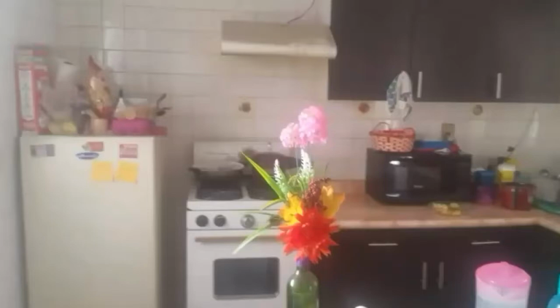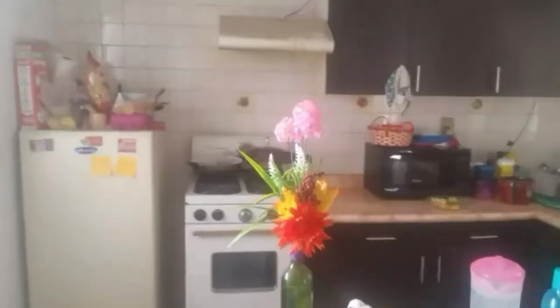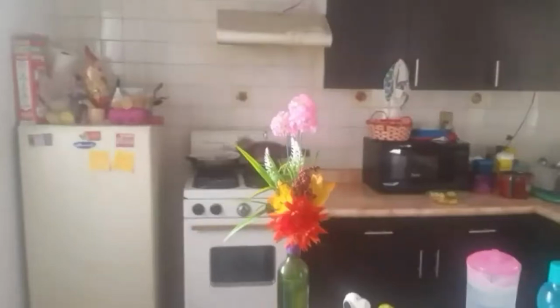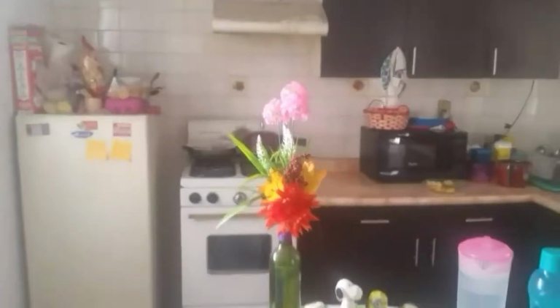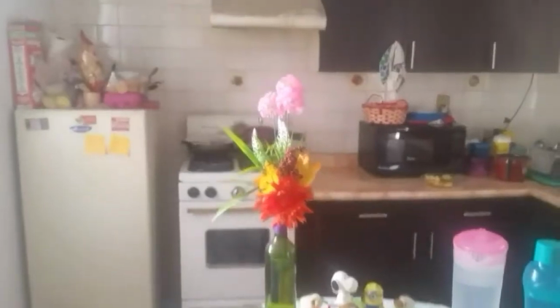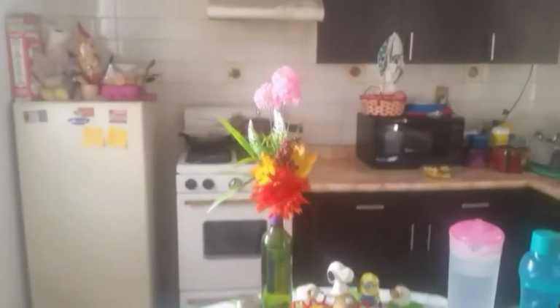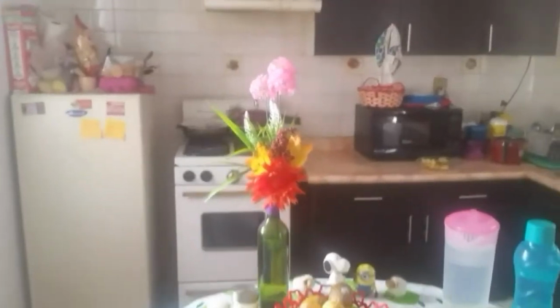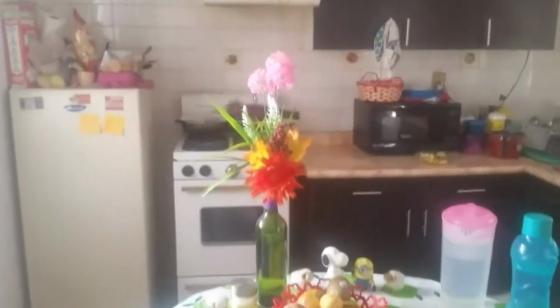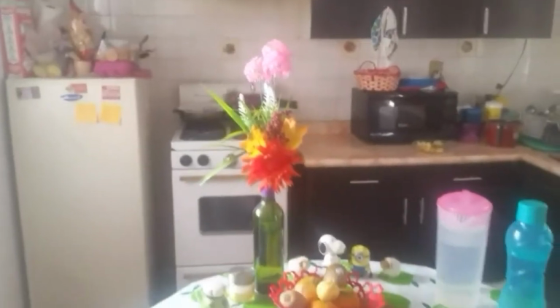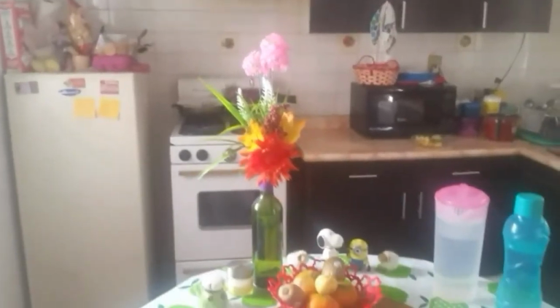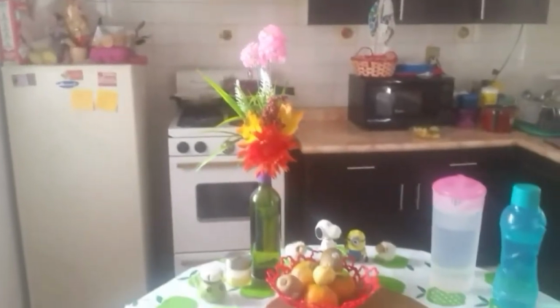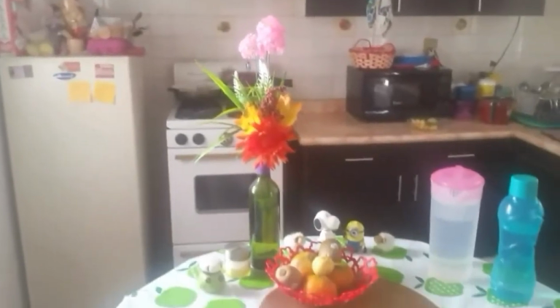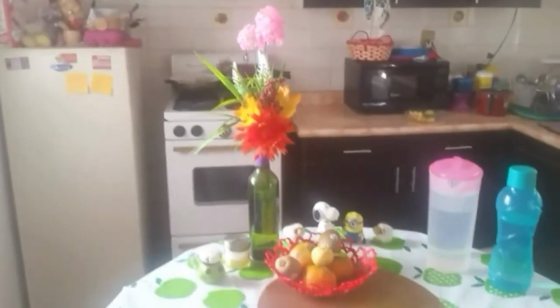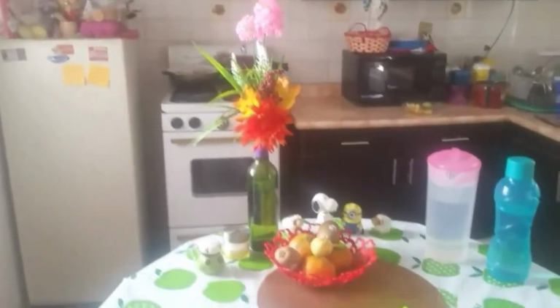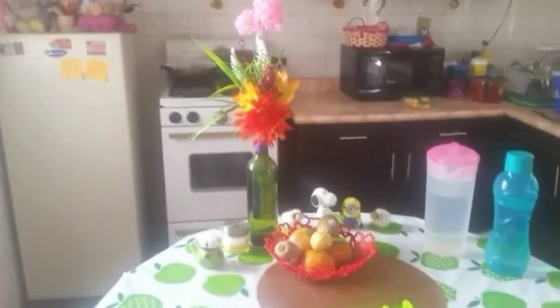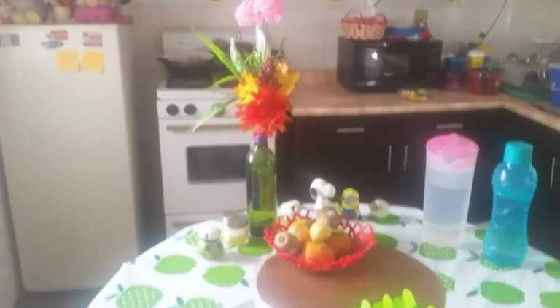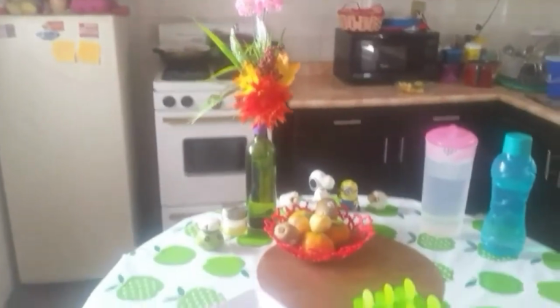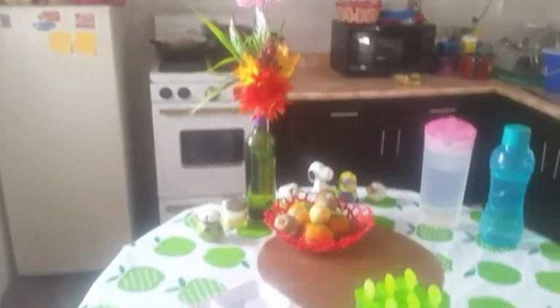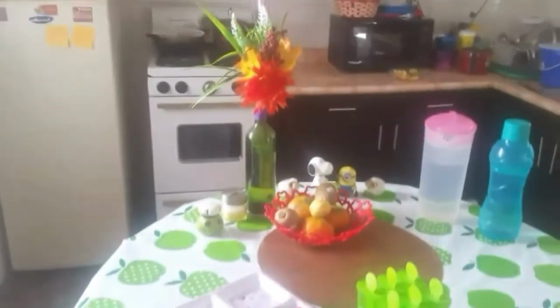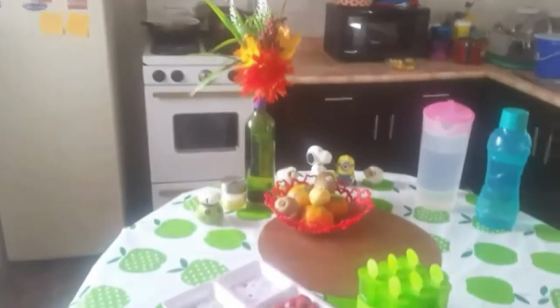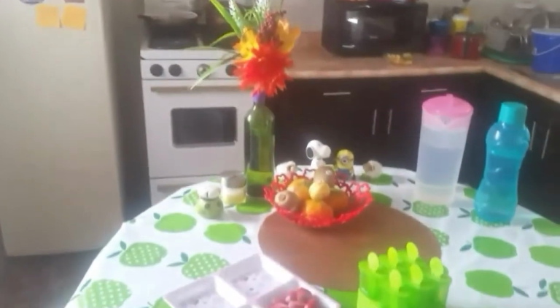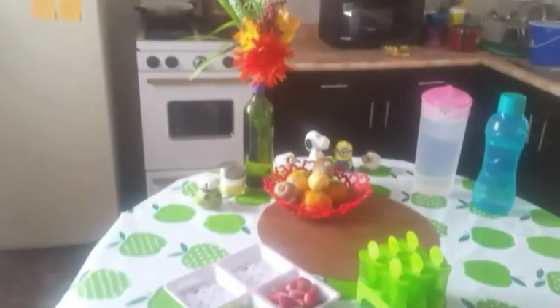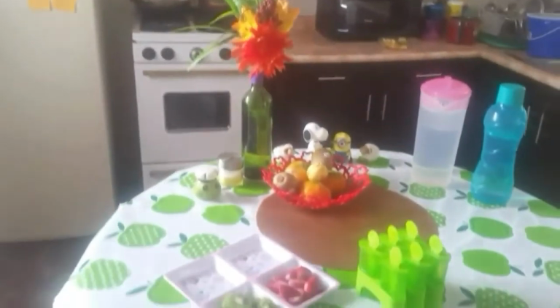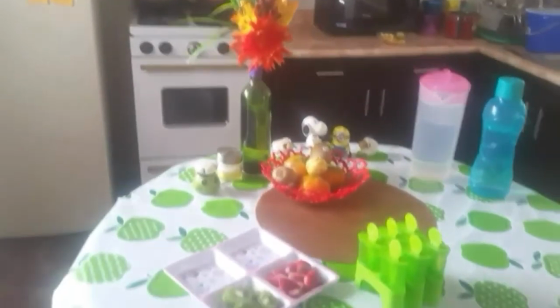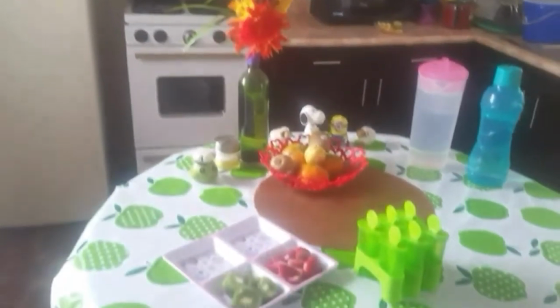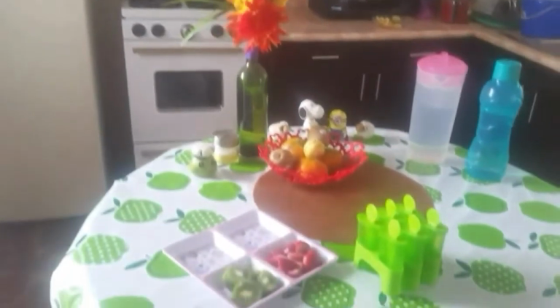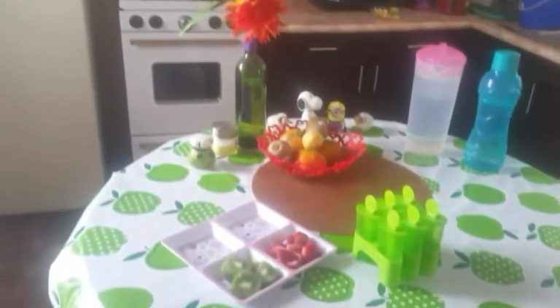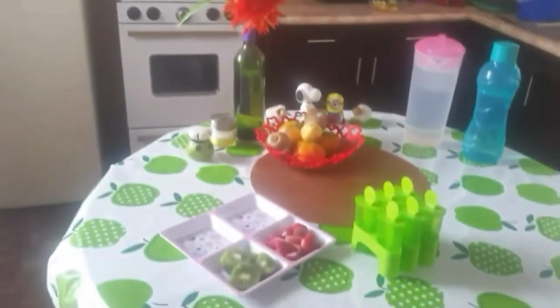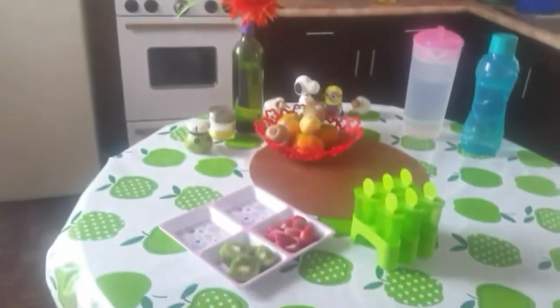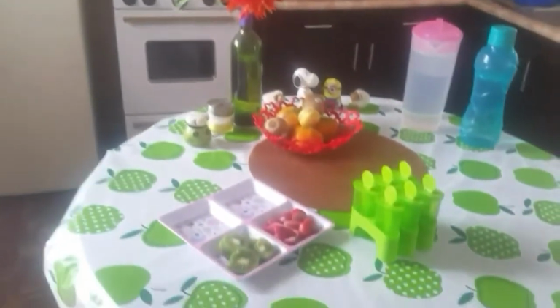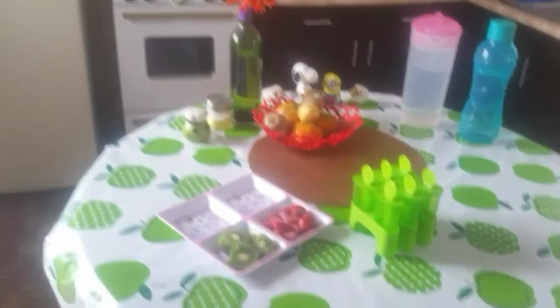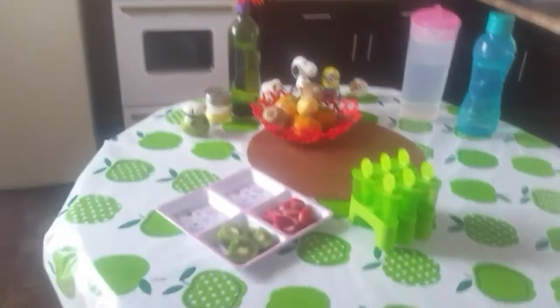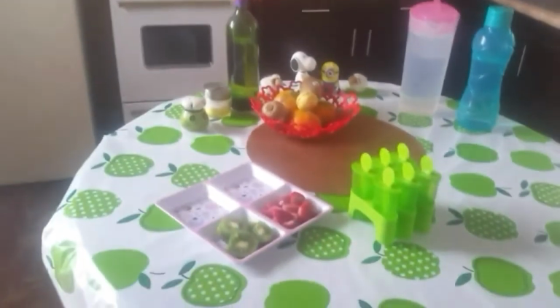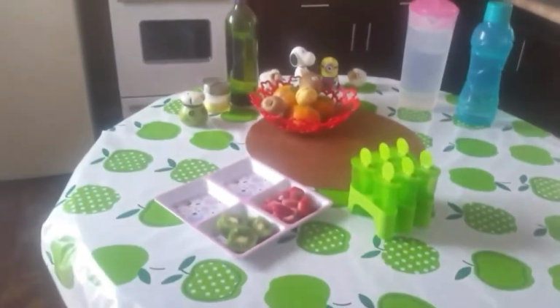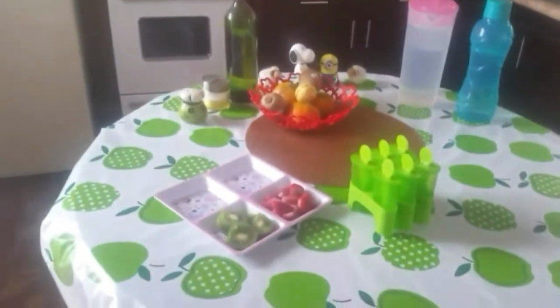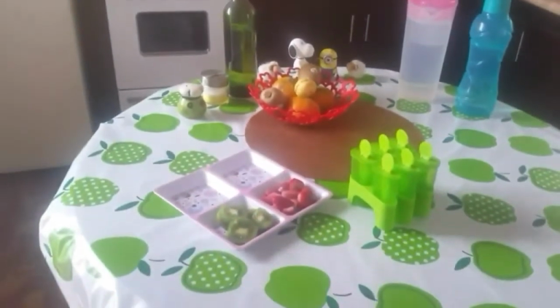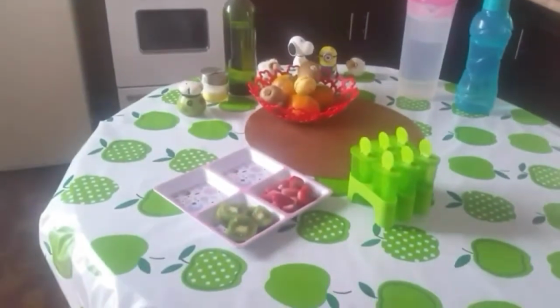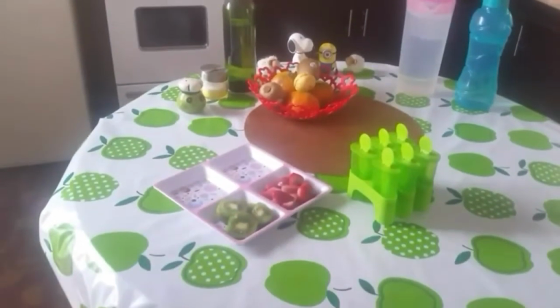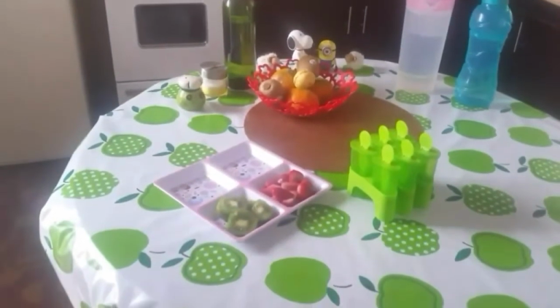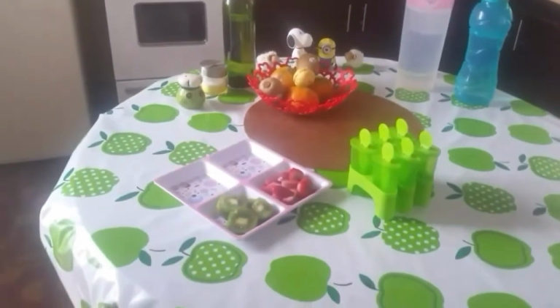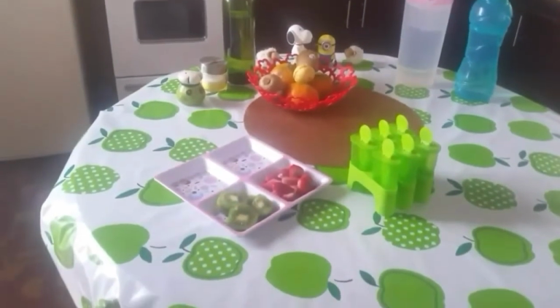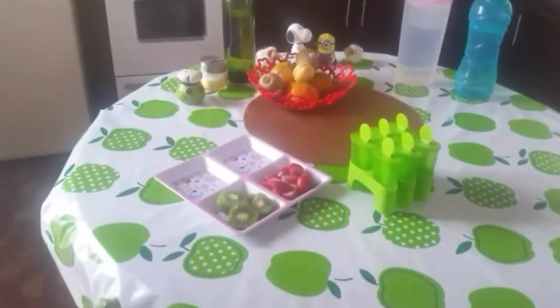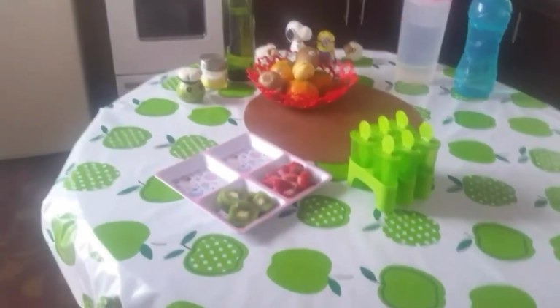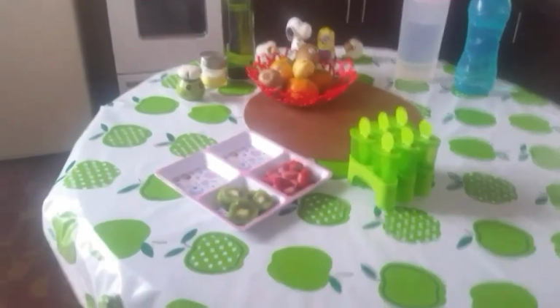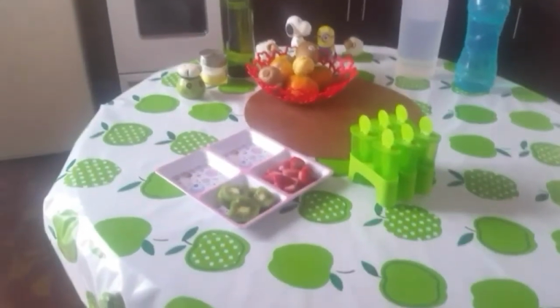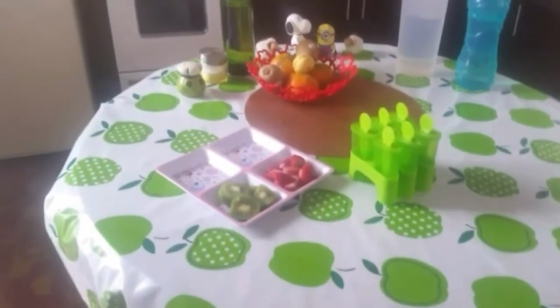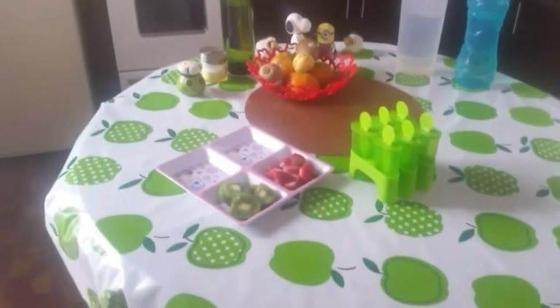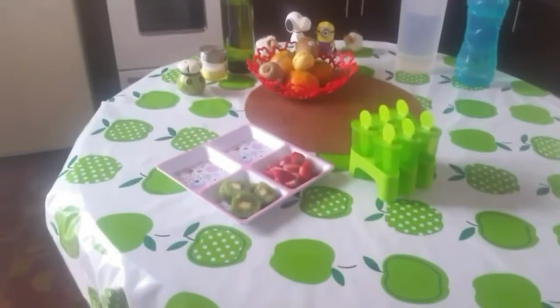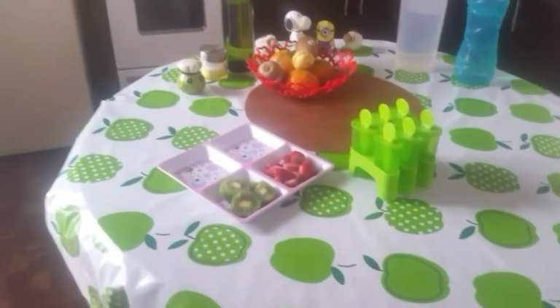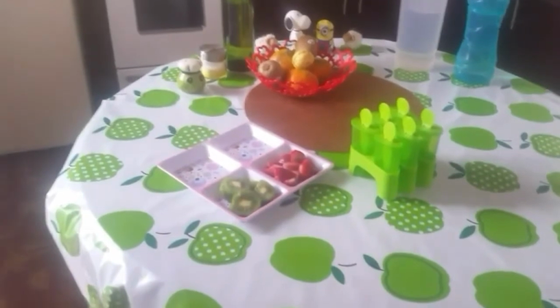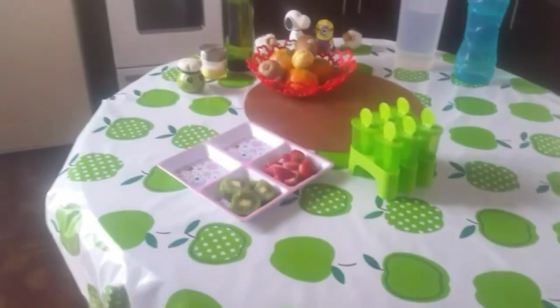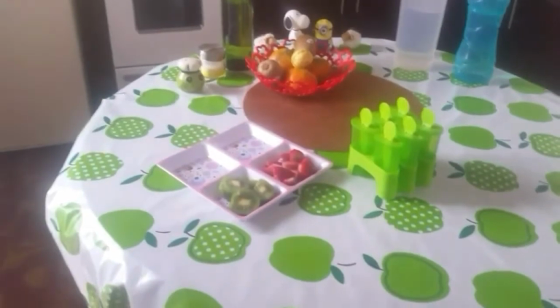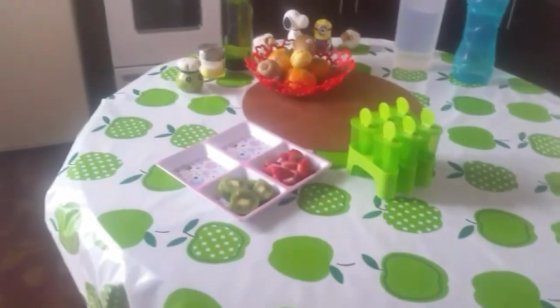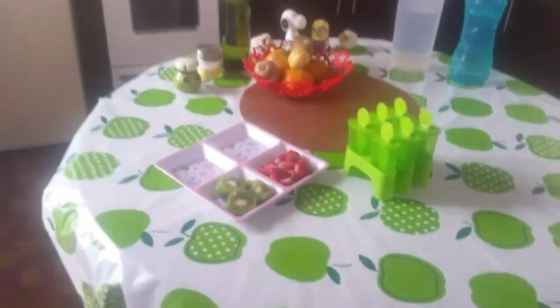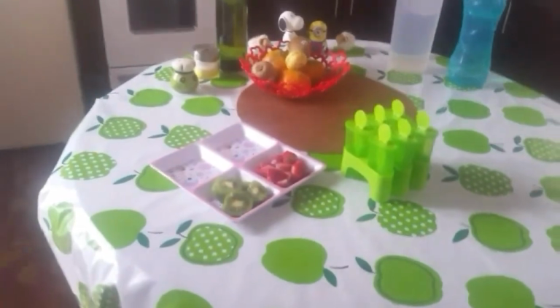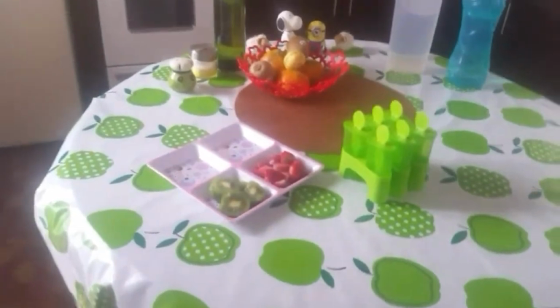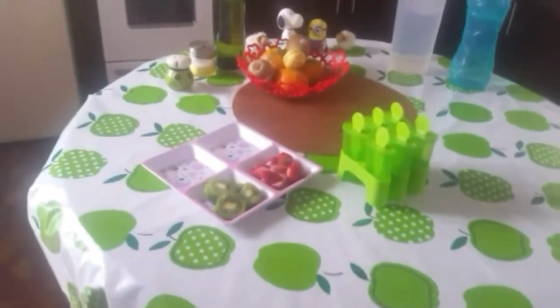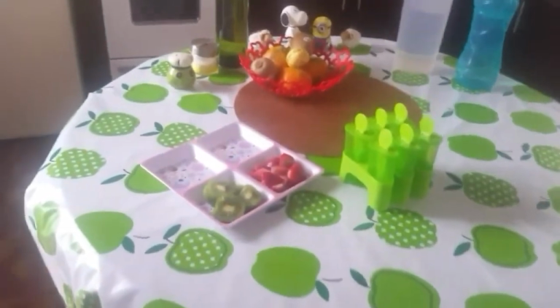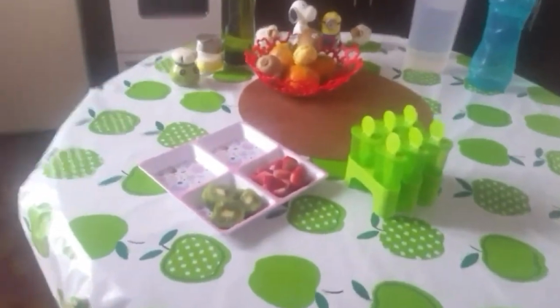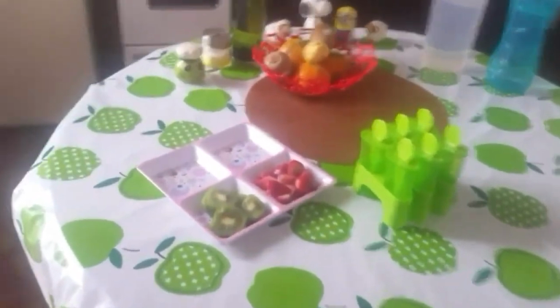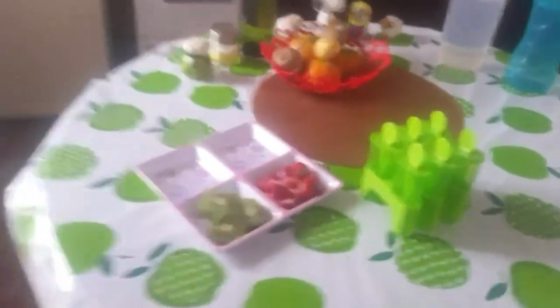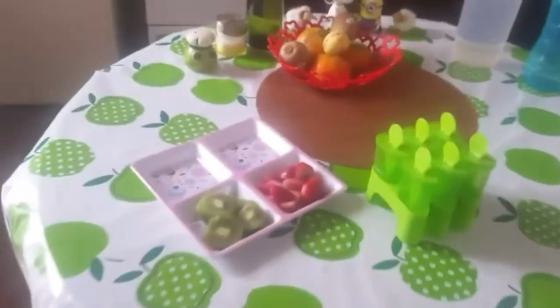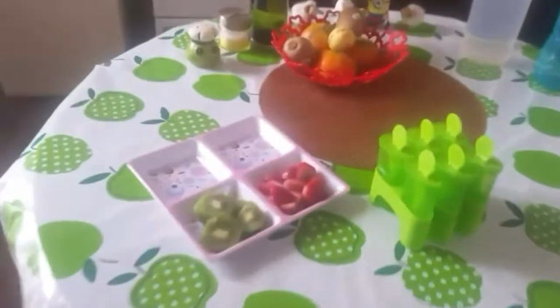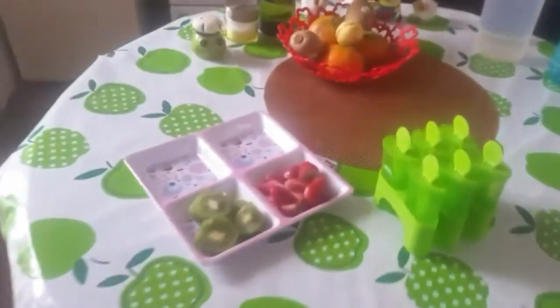Hi friends, welcome. We are going to eat fruit popsicle. We are going to eat a little bit.